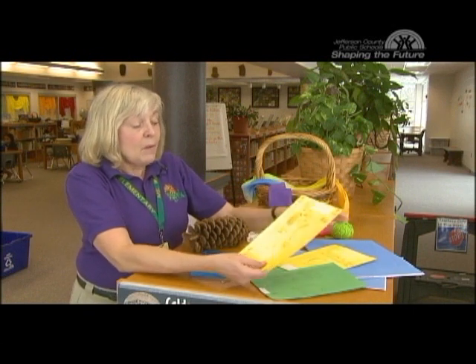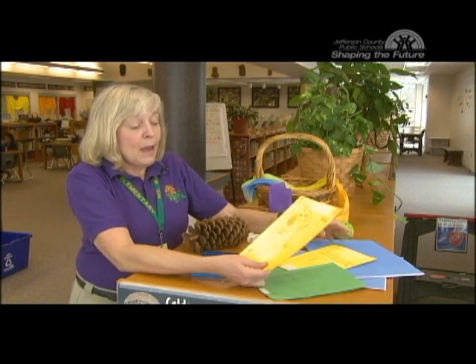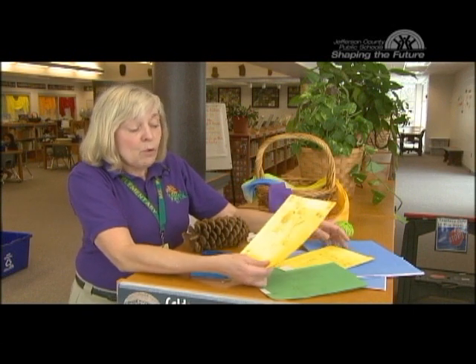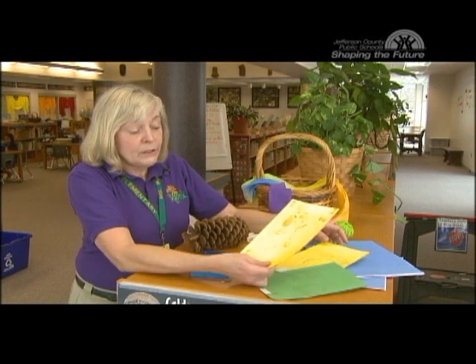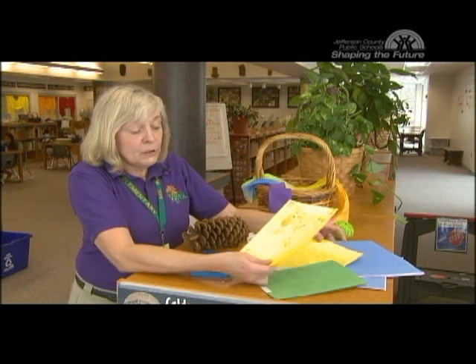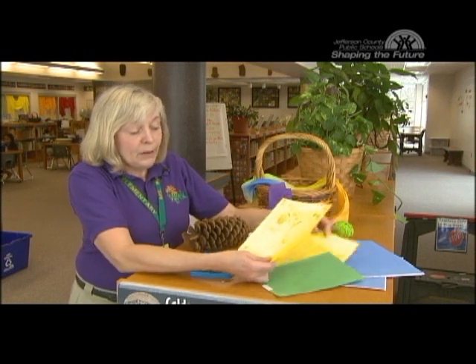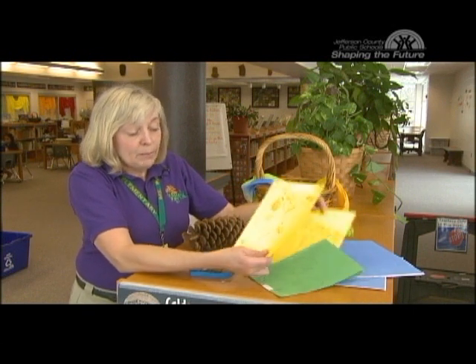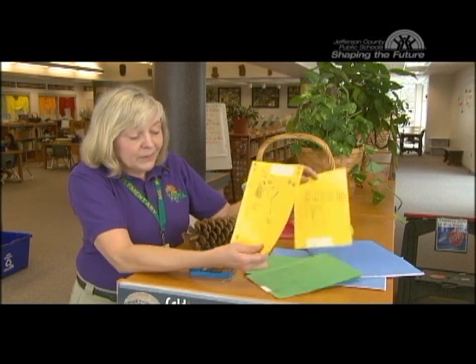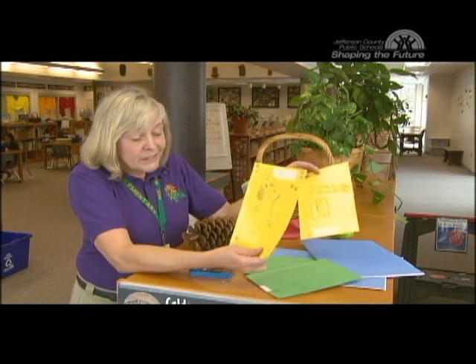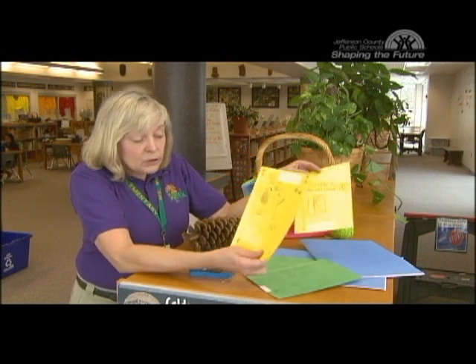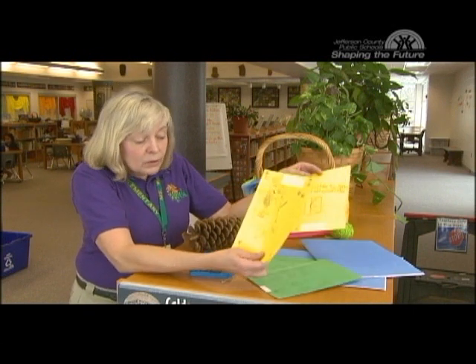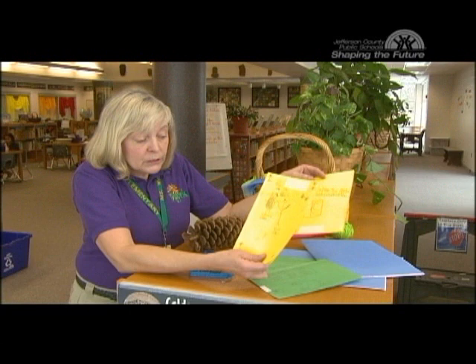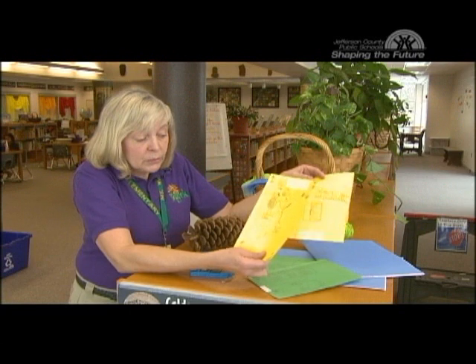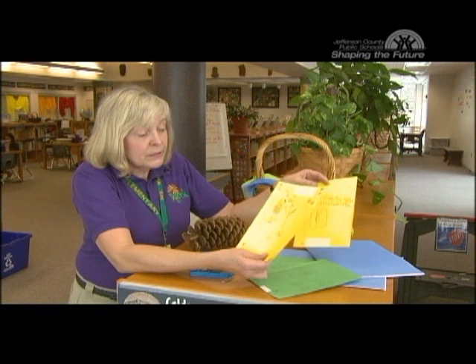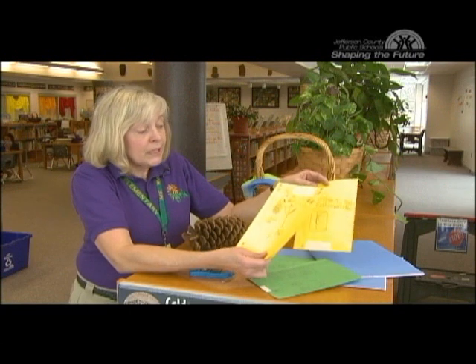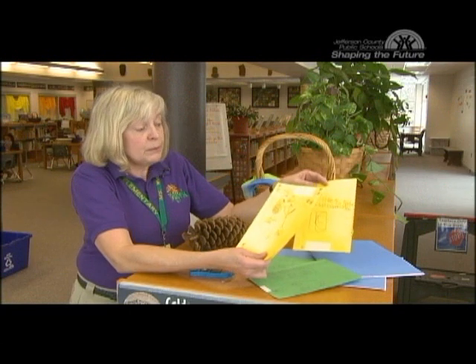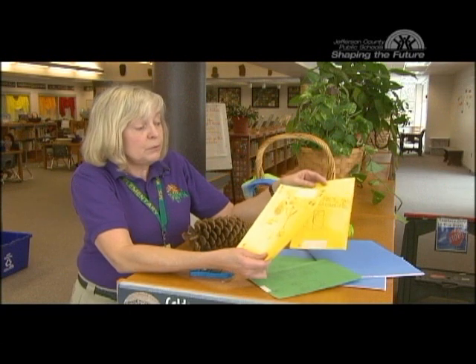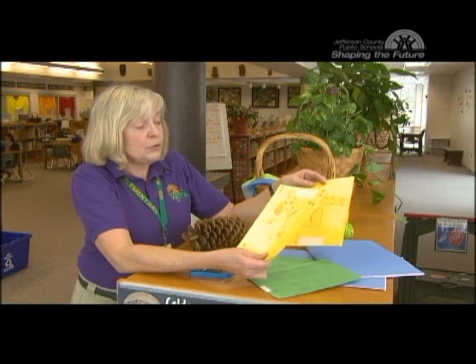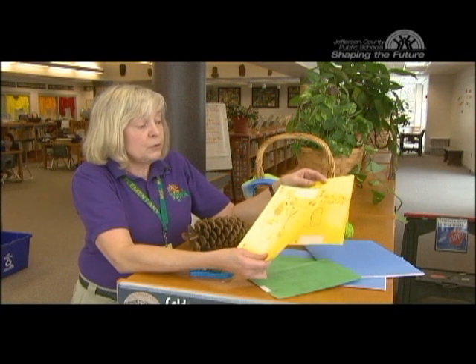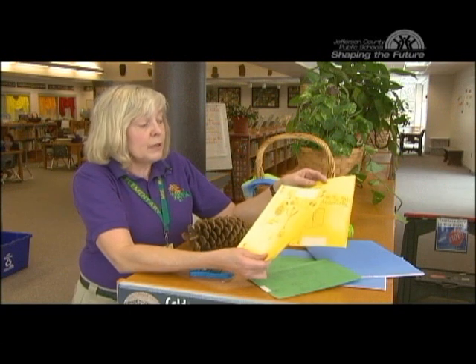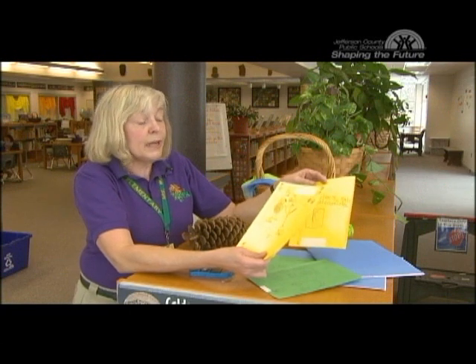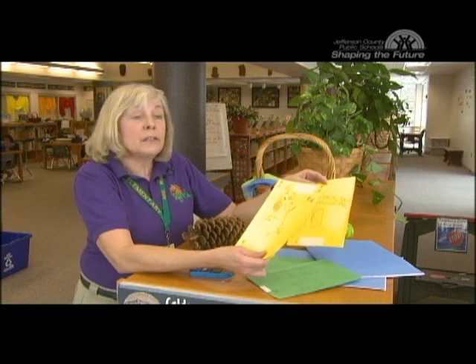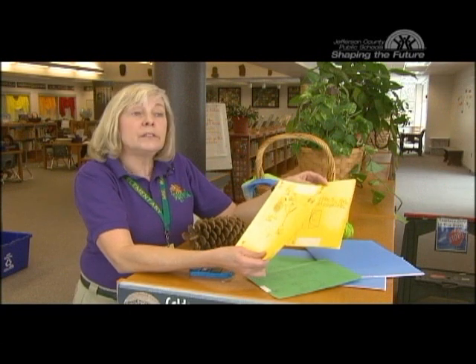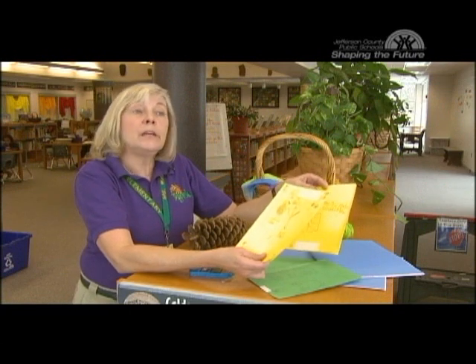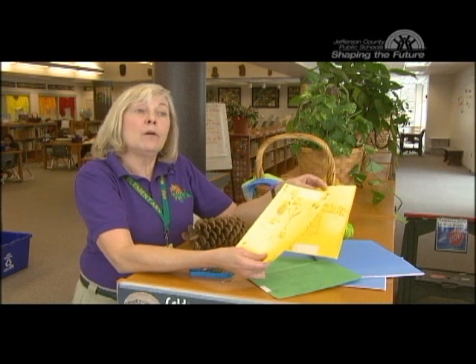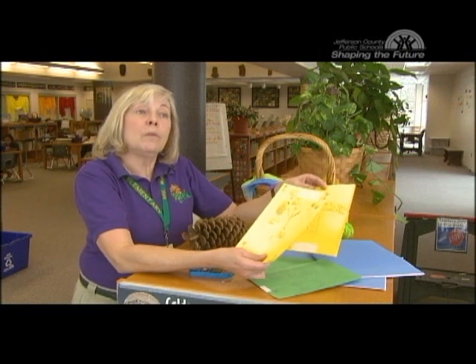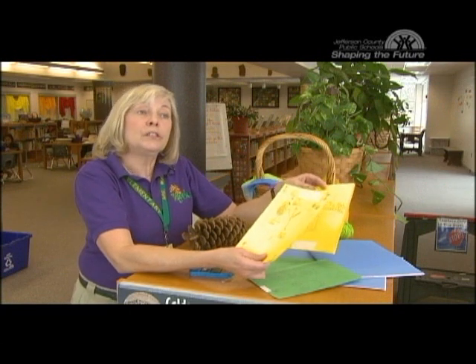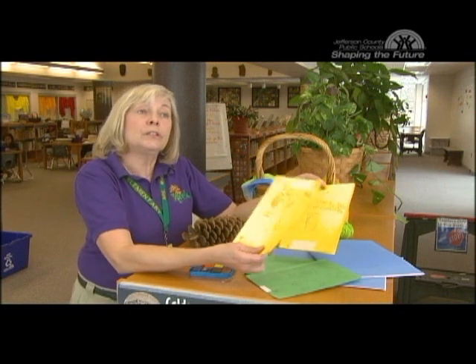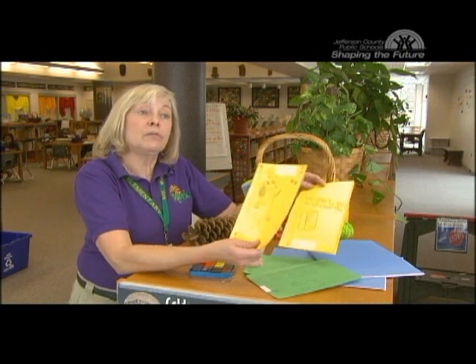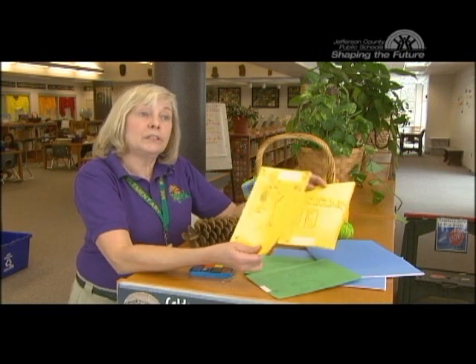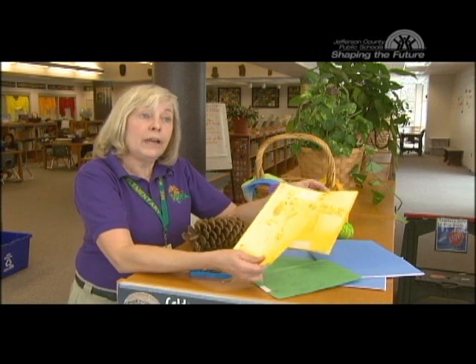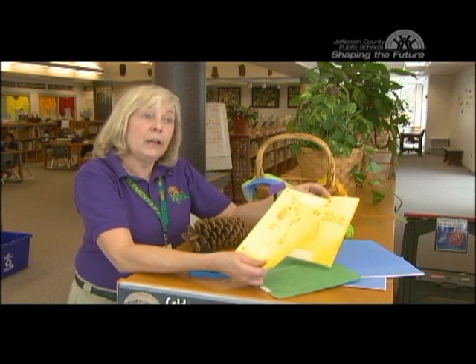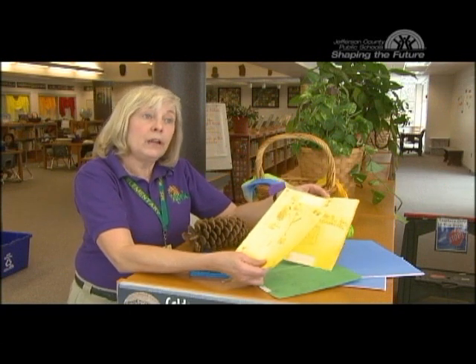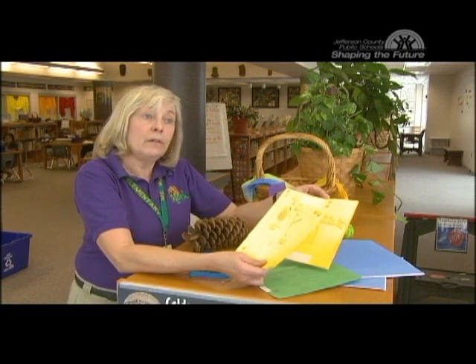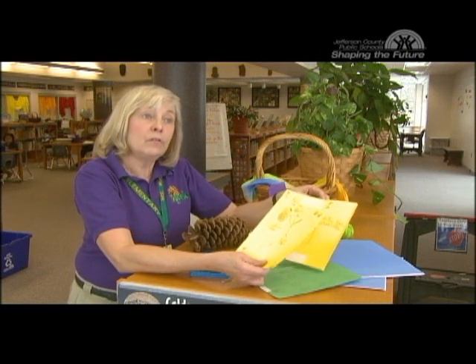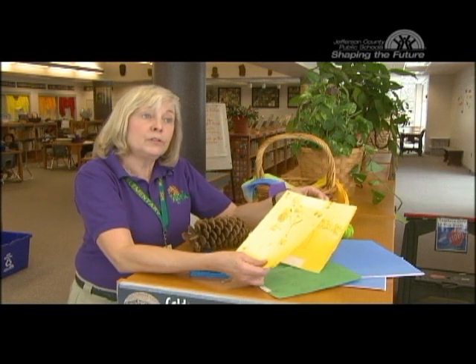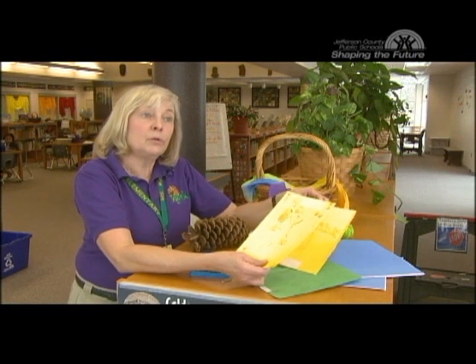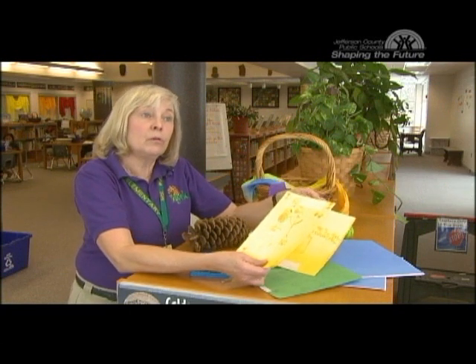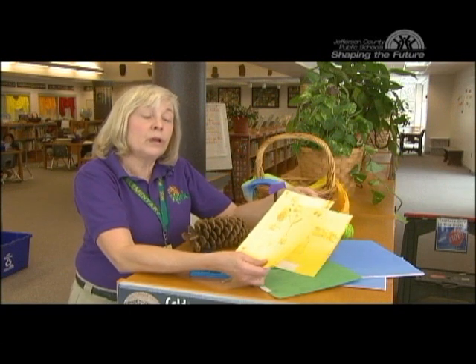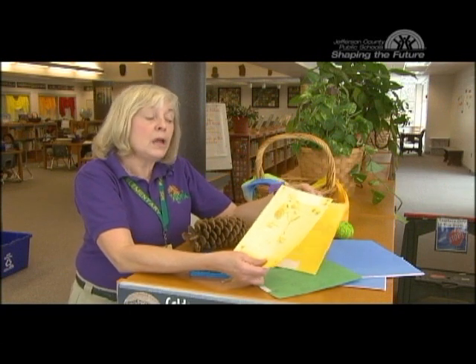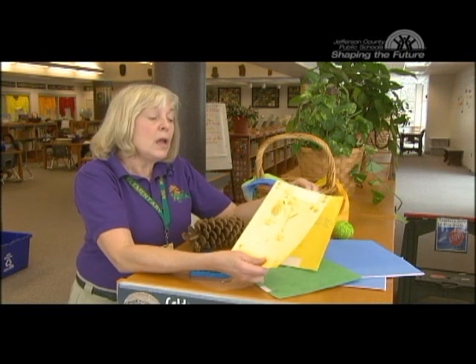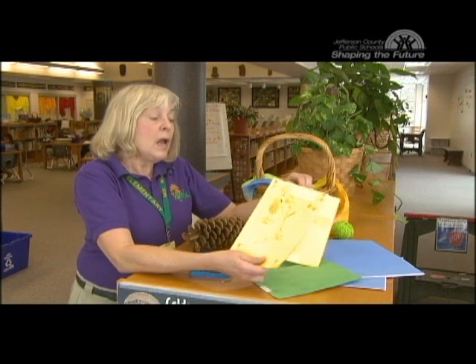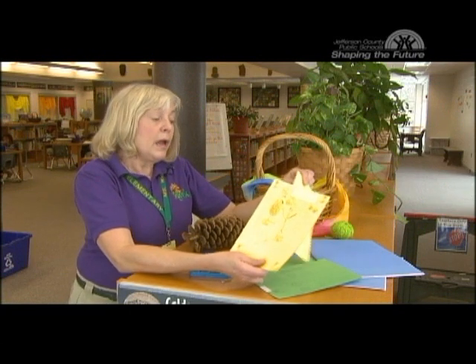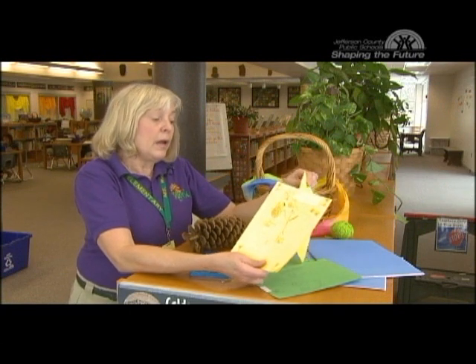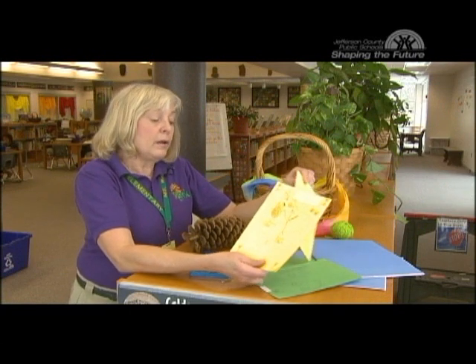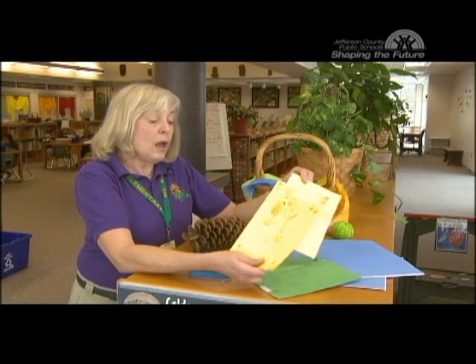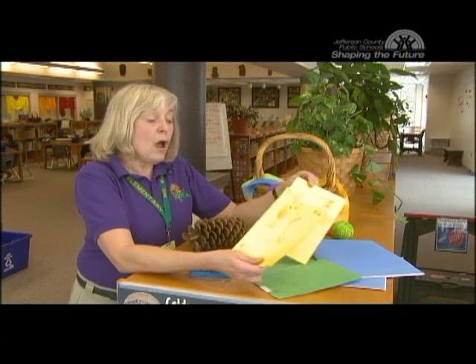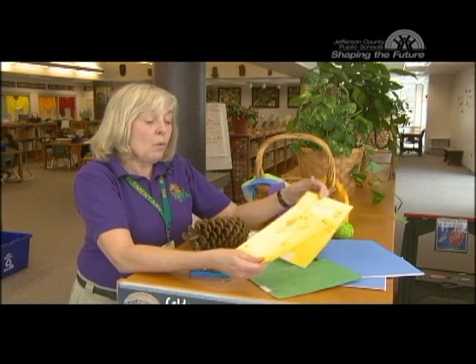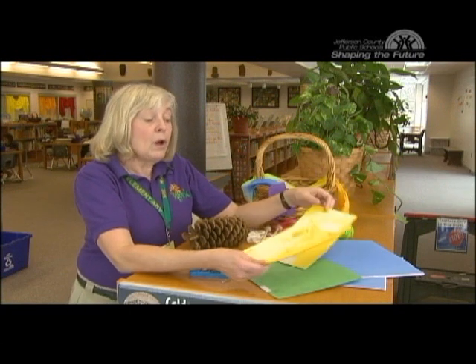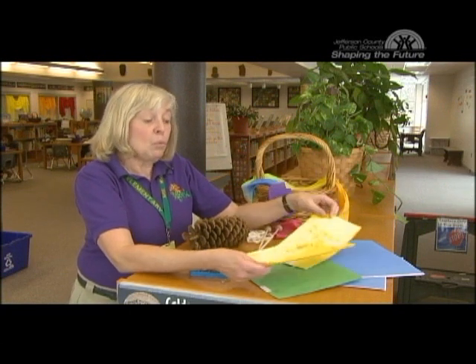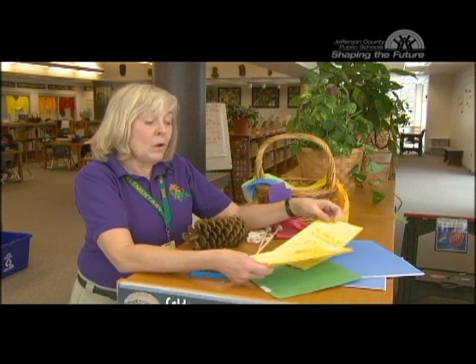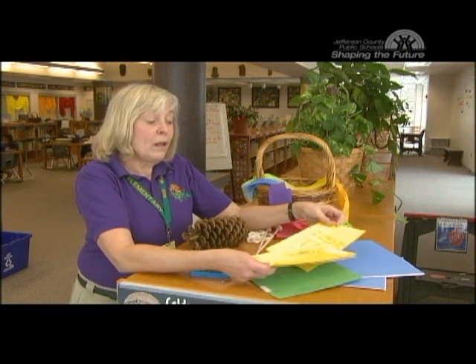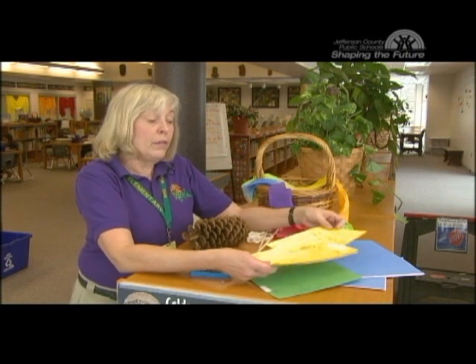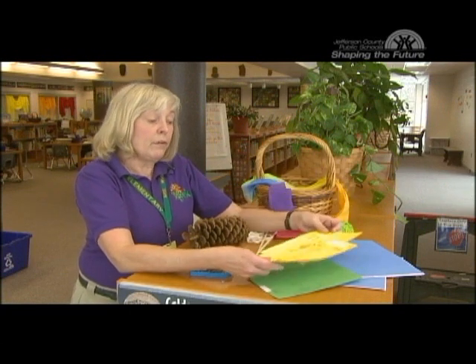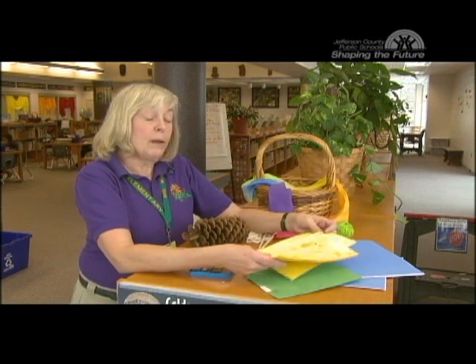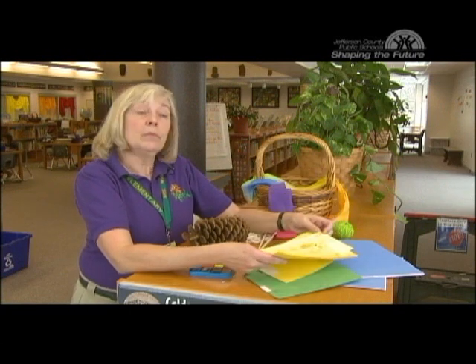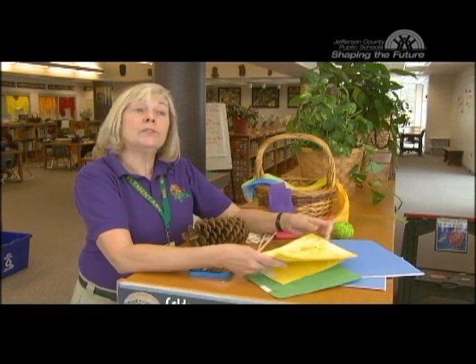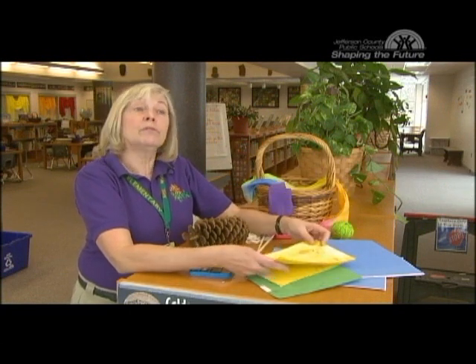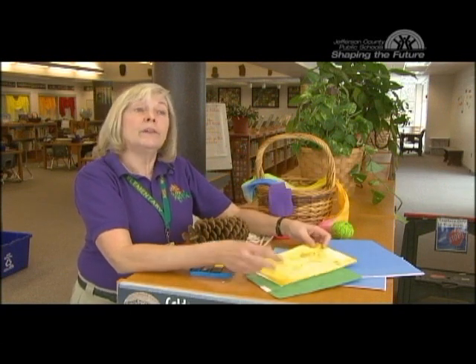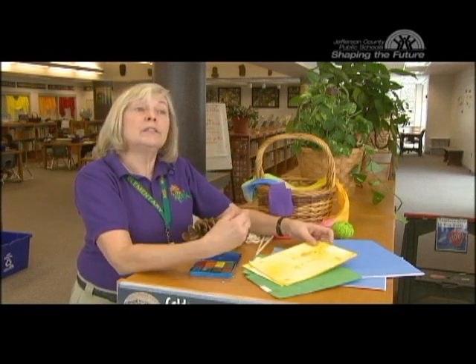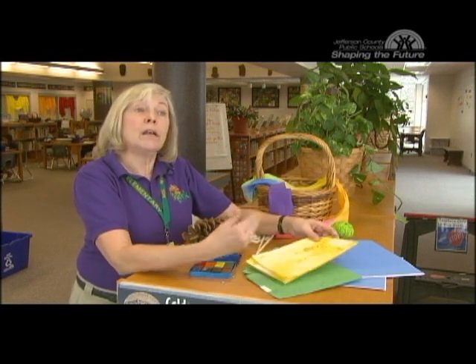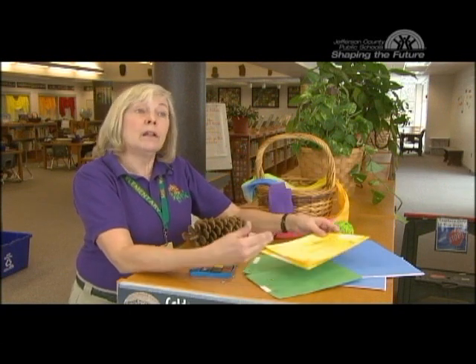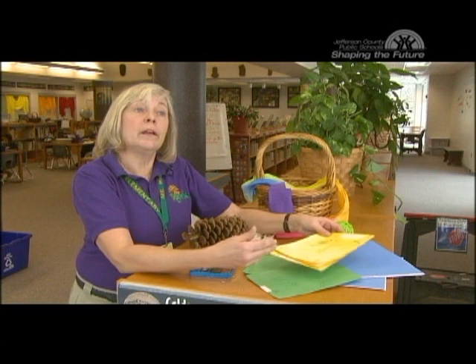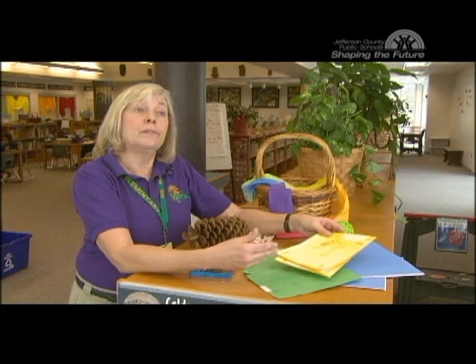This is also an assessment tool. I can see how much of the story they're retaining and how well they're able to retell it.